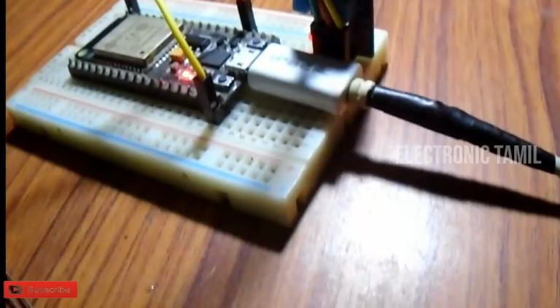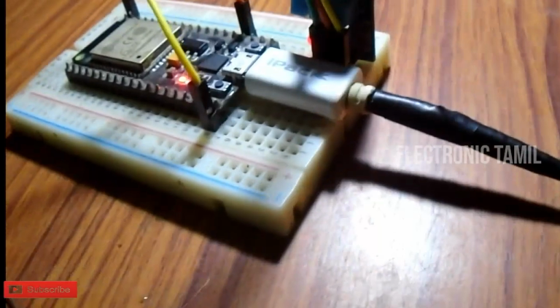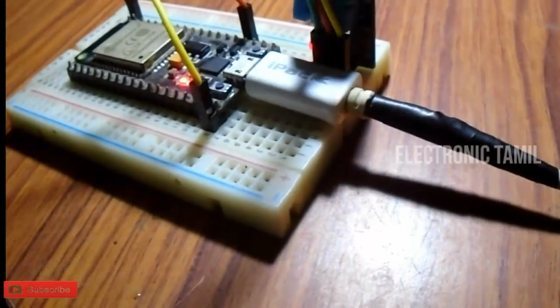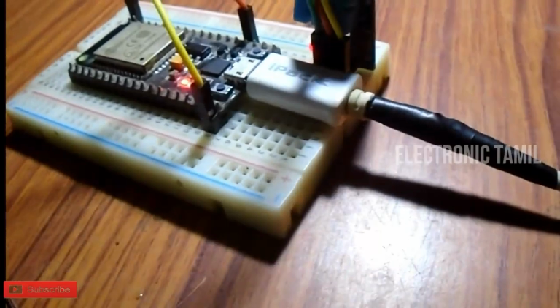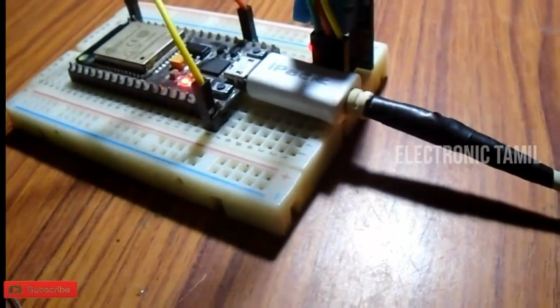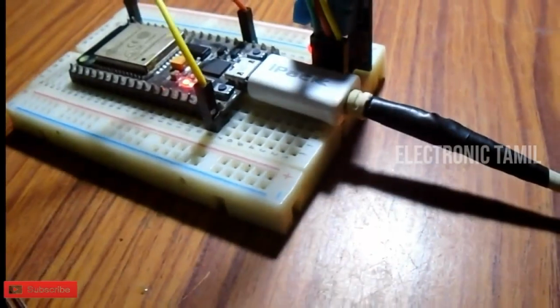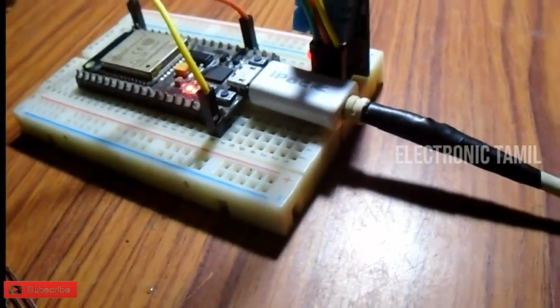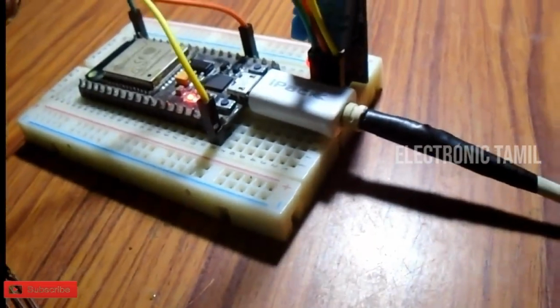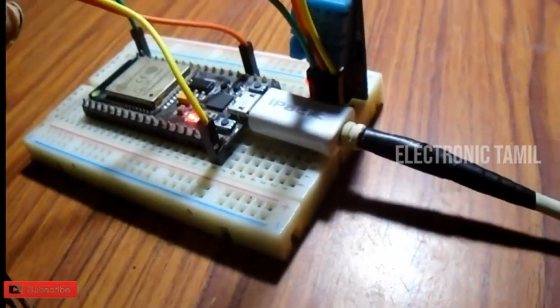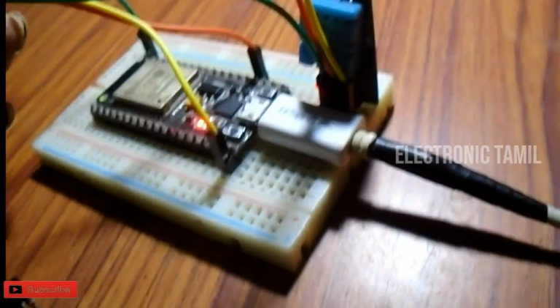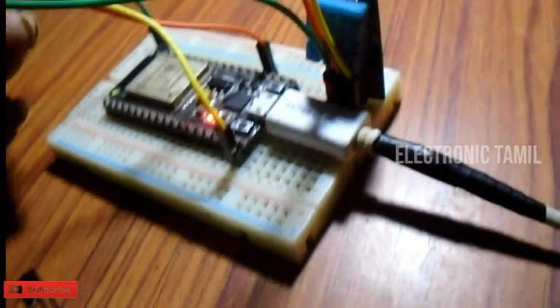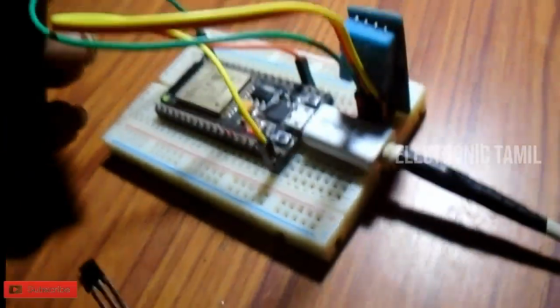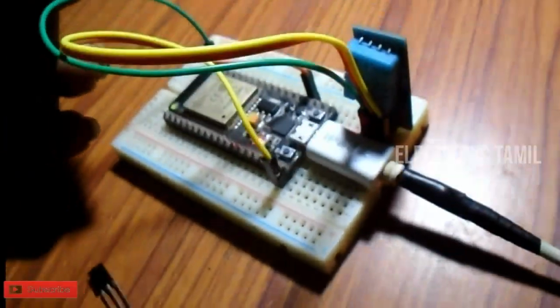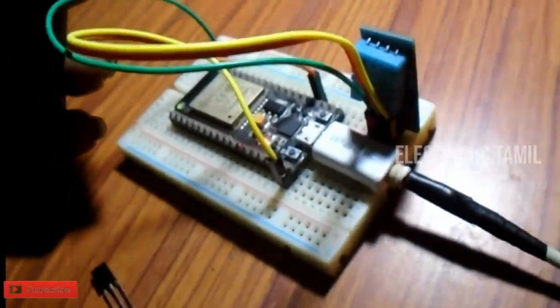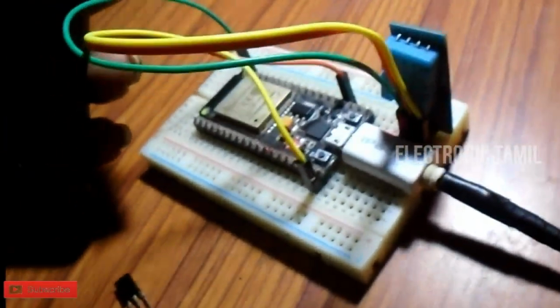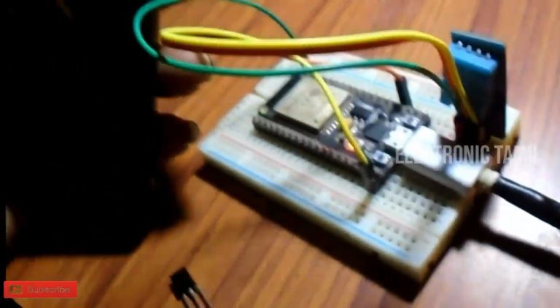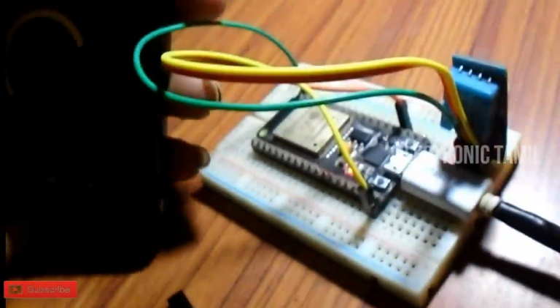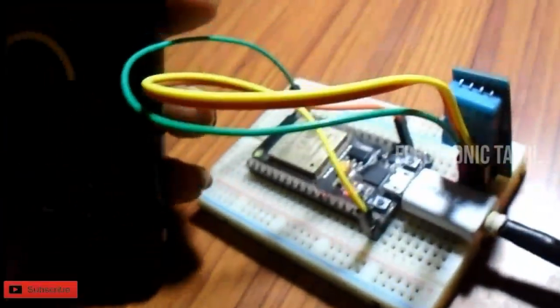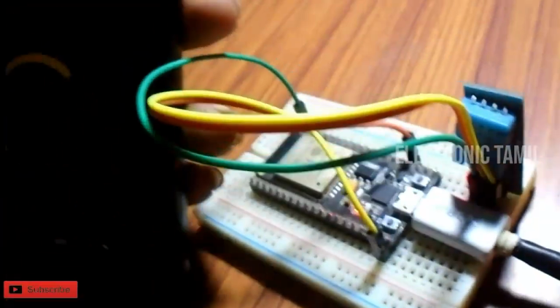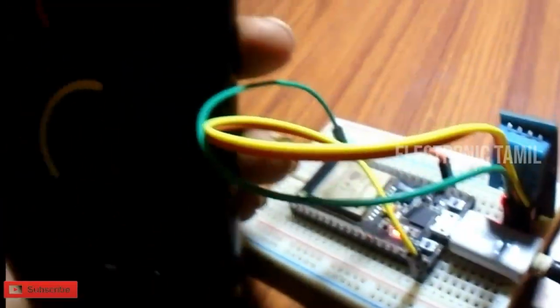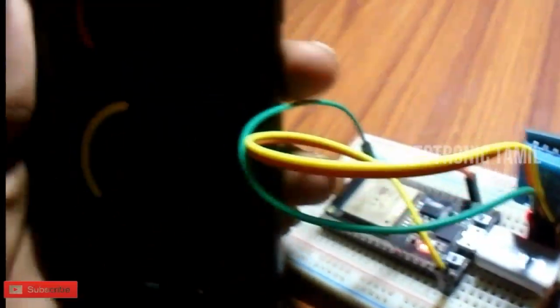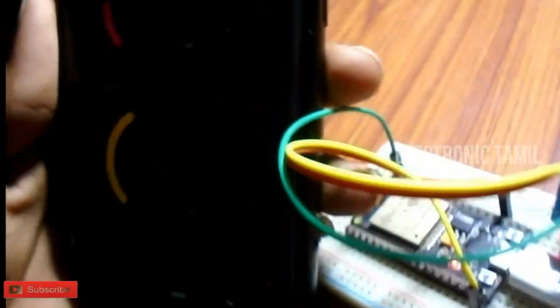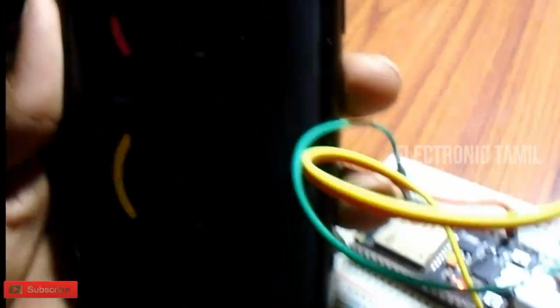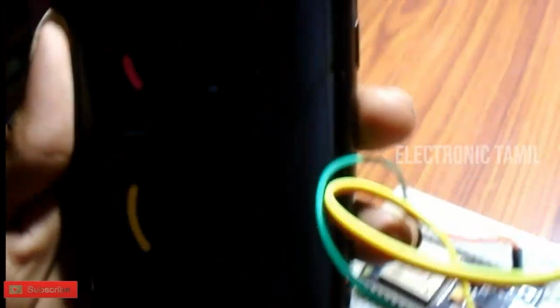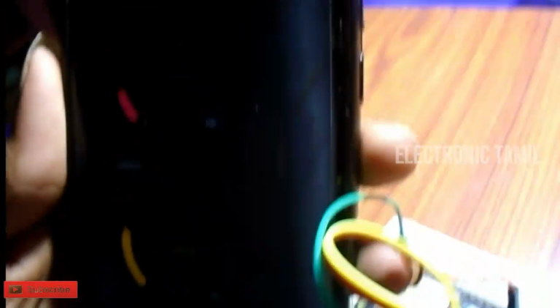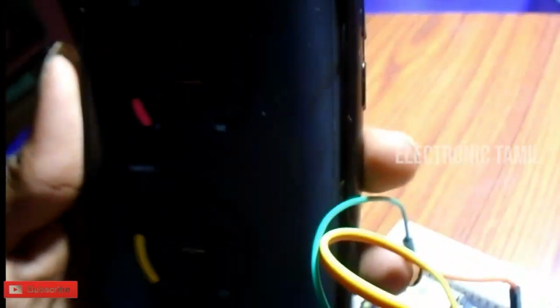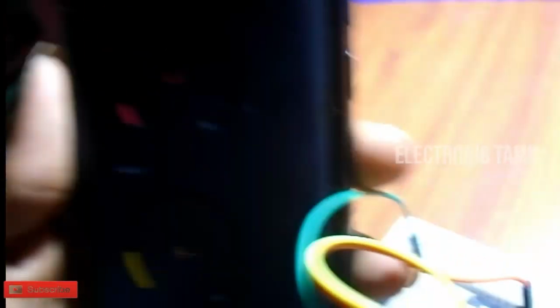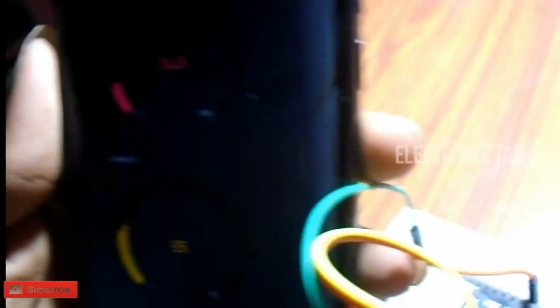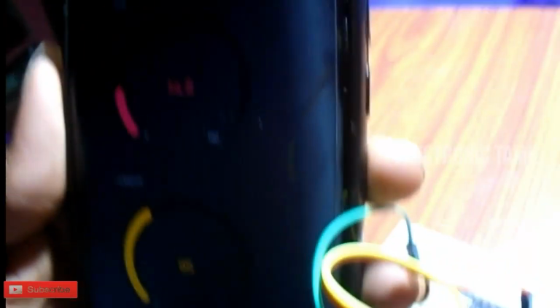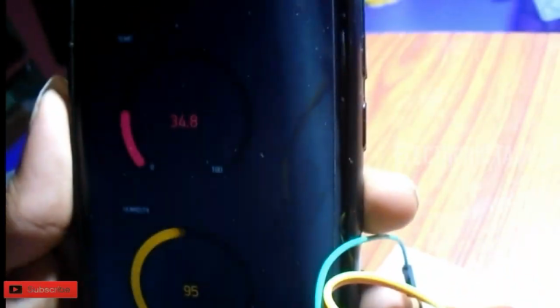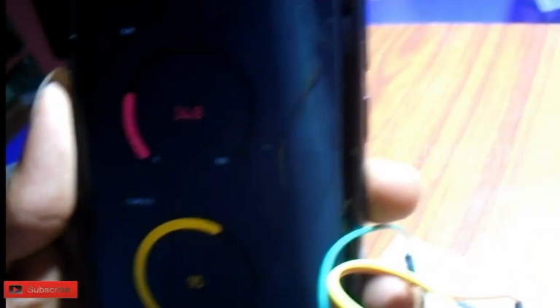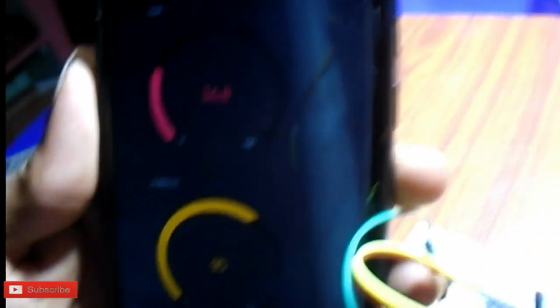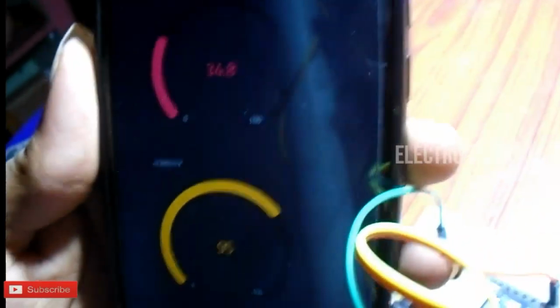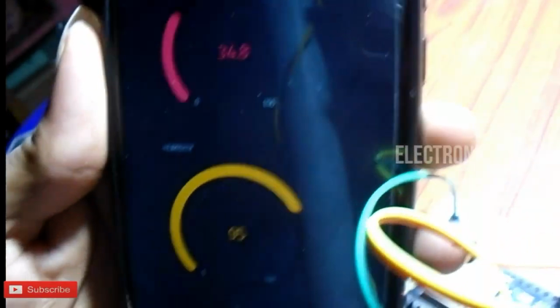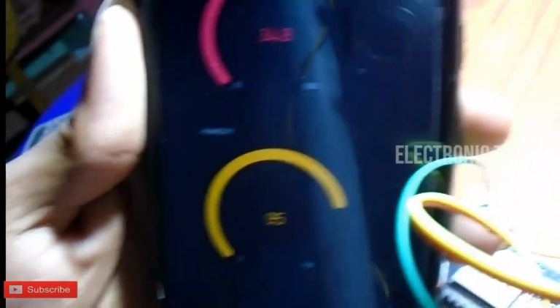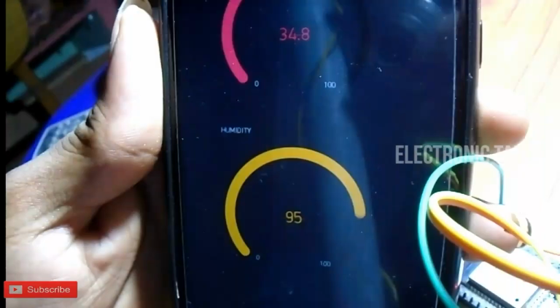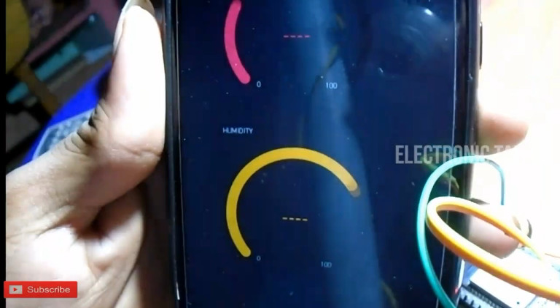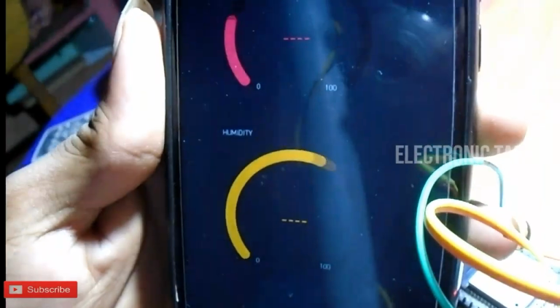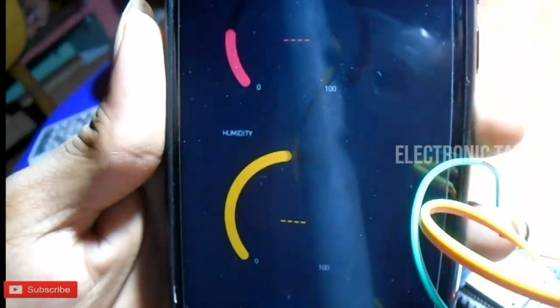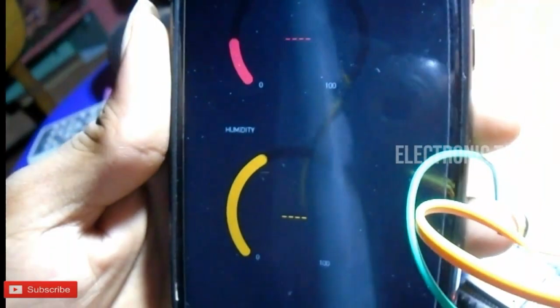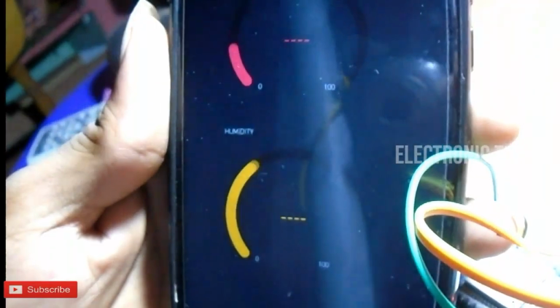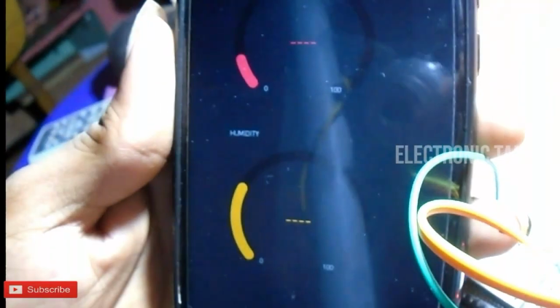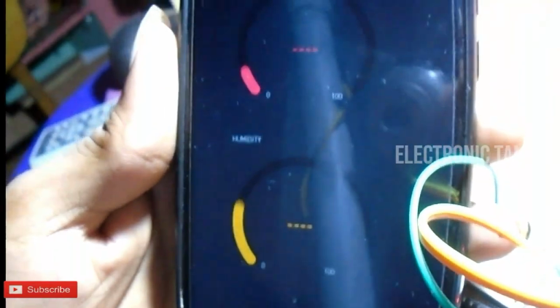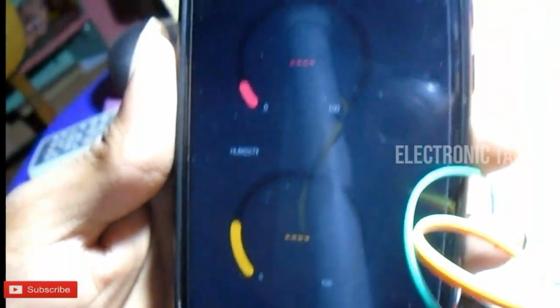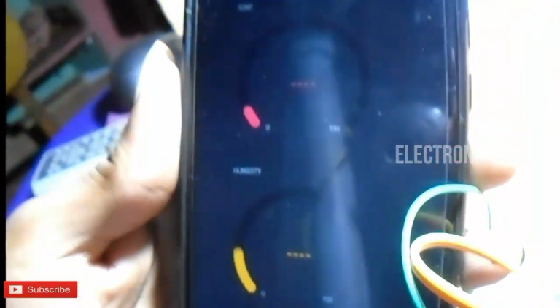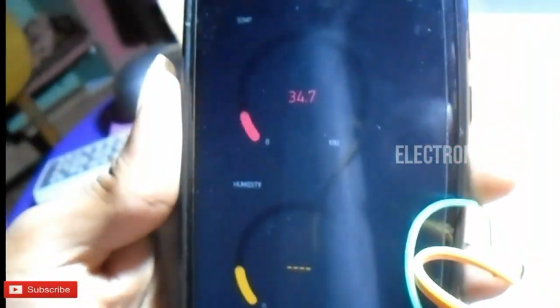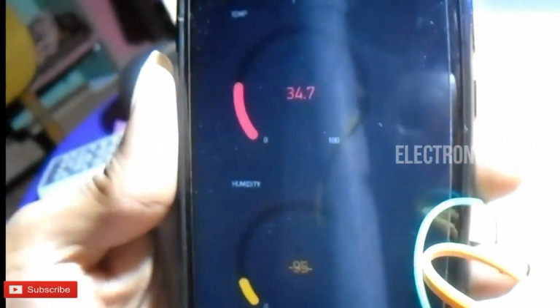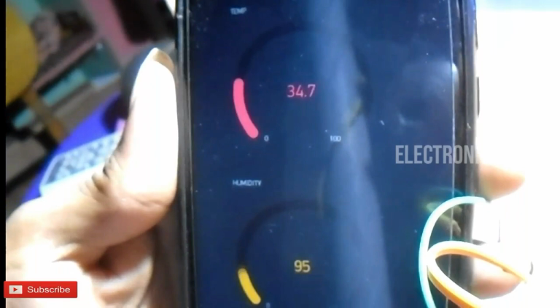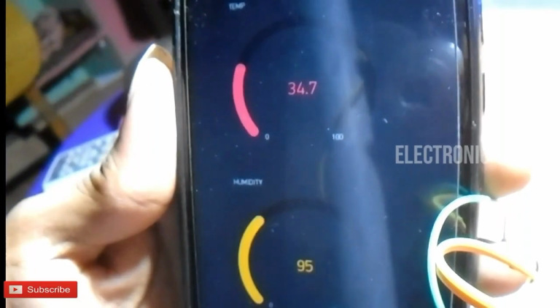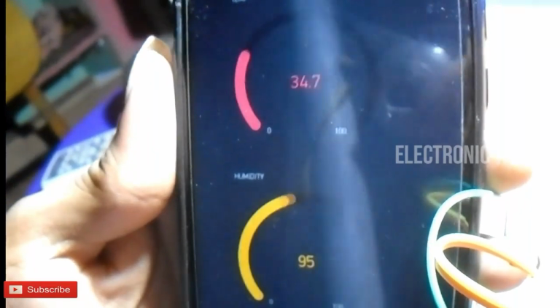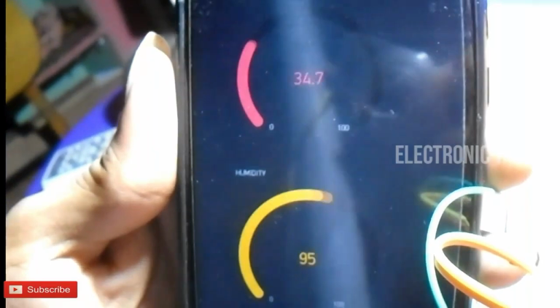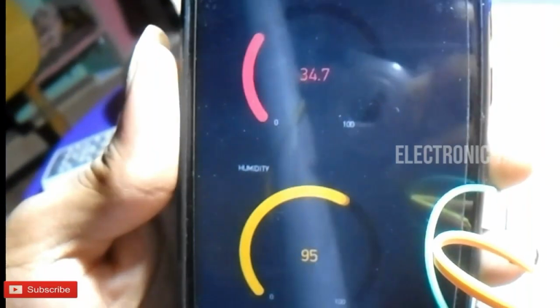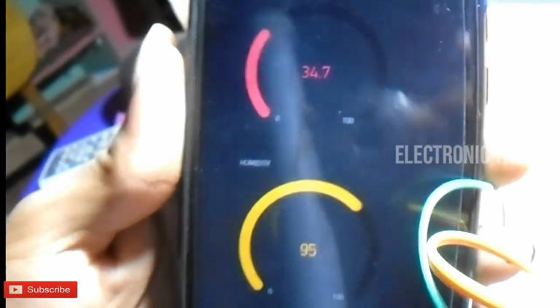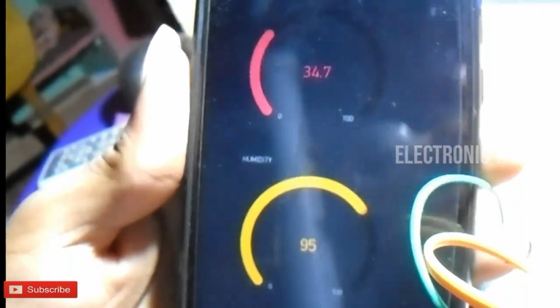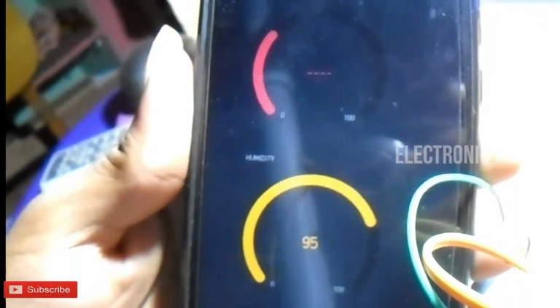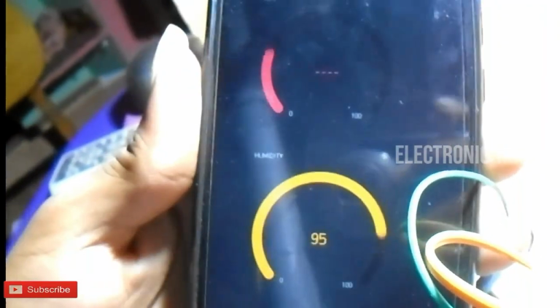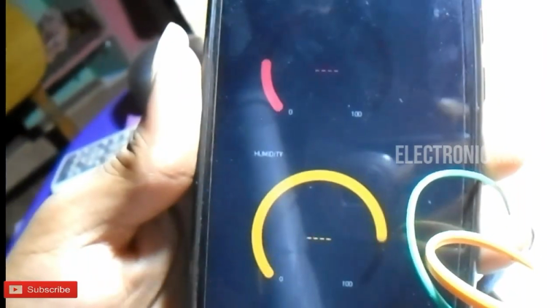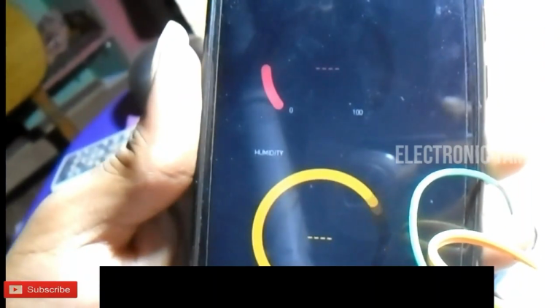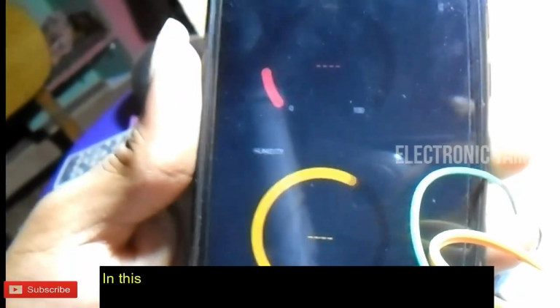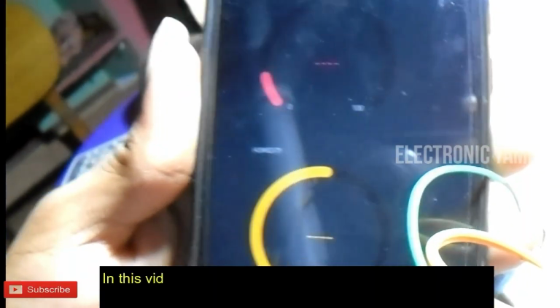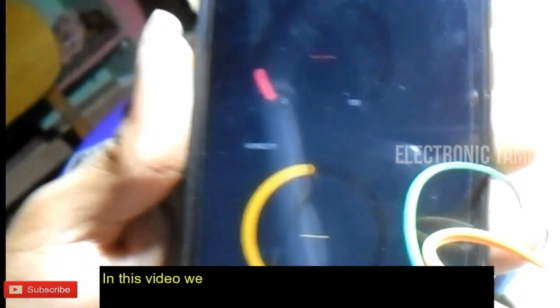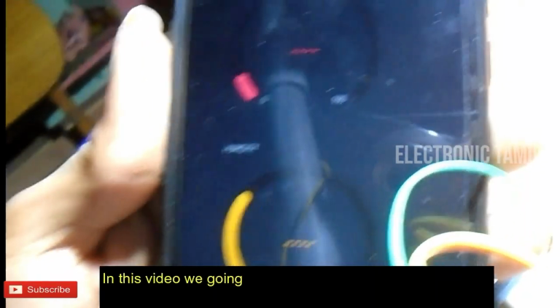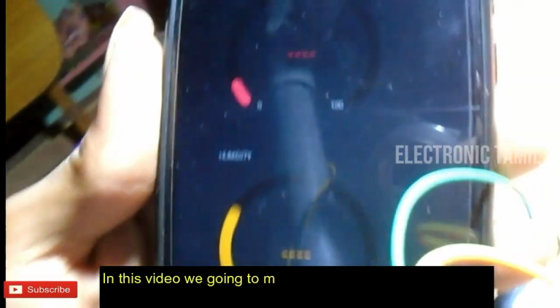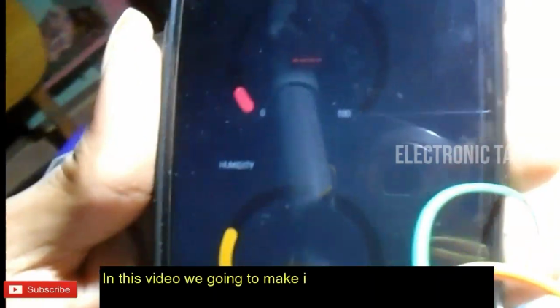Welcome to Electronics Thamil. In this video, we are going to use the DHT11 sensor for an IoT Temperature Monitoring System.